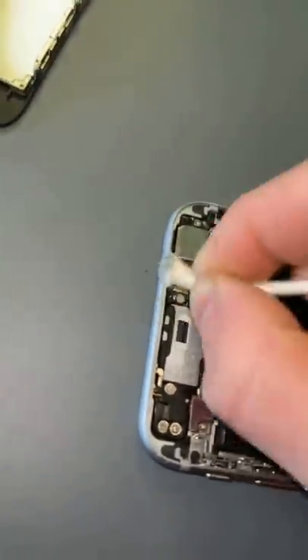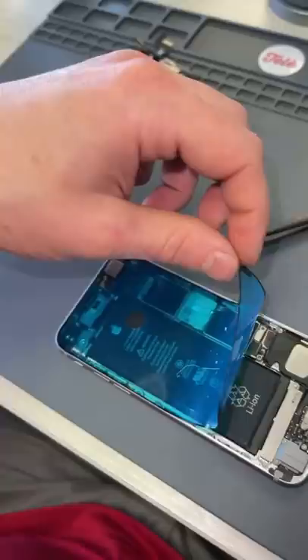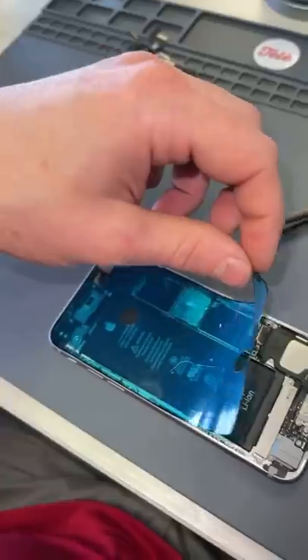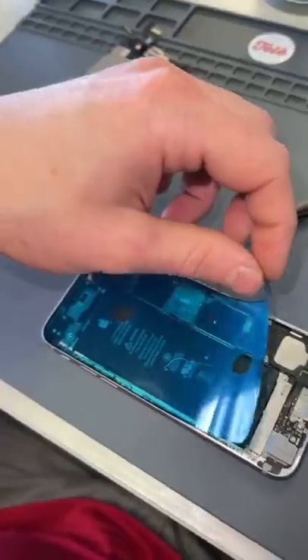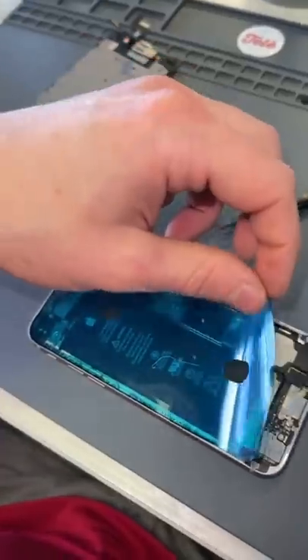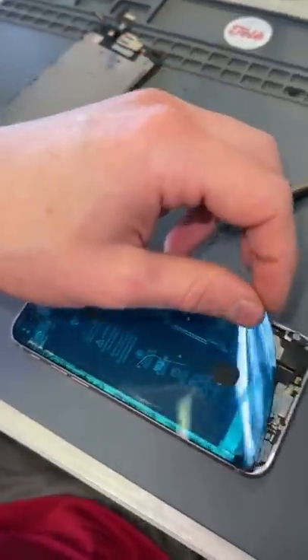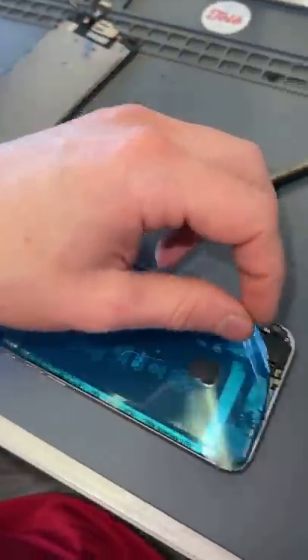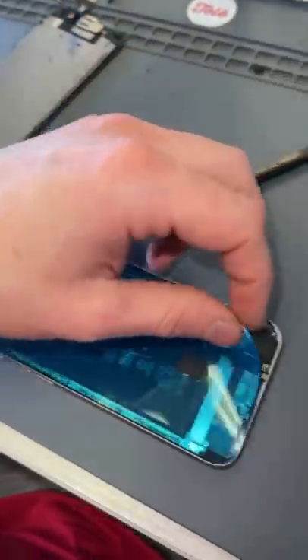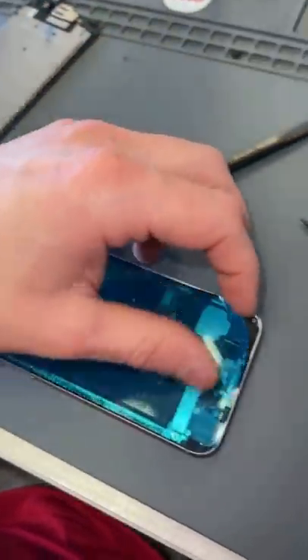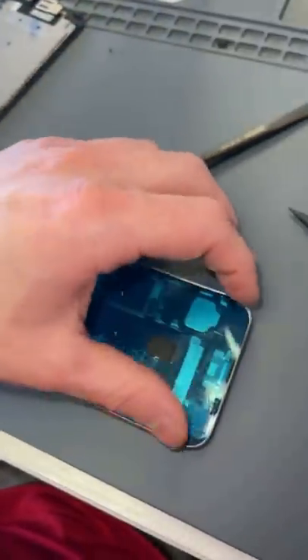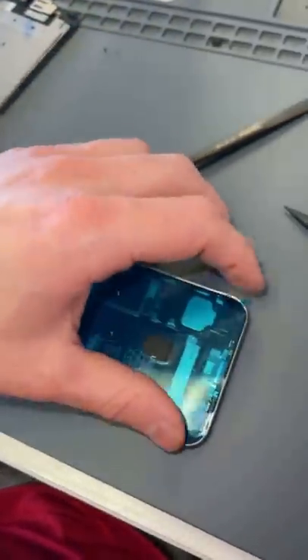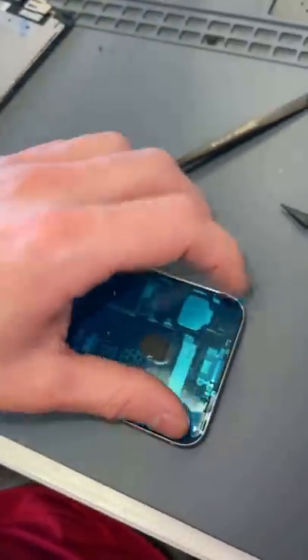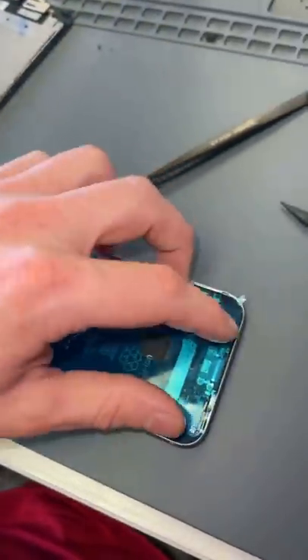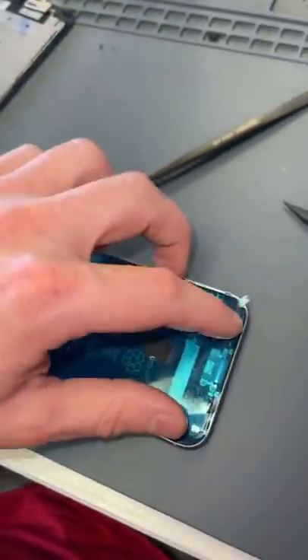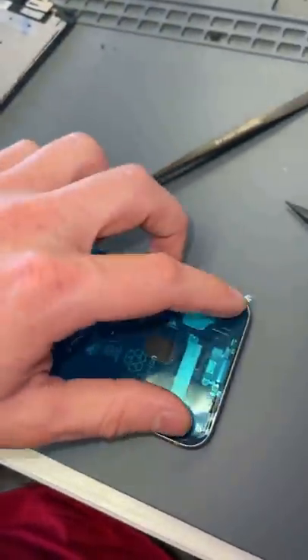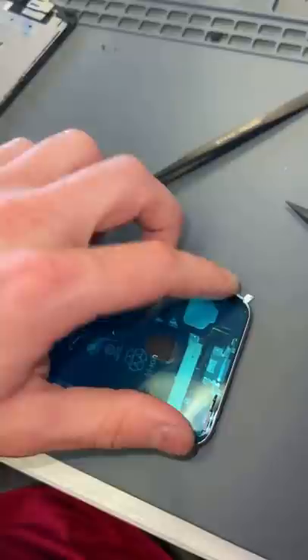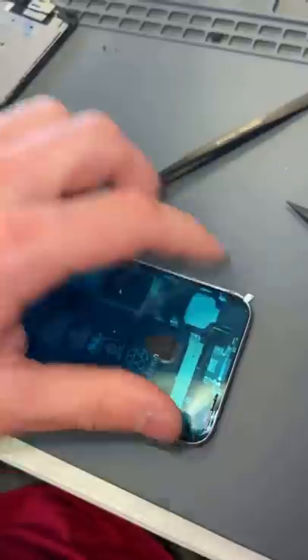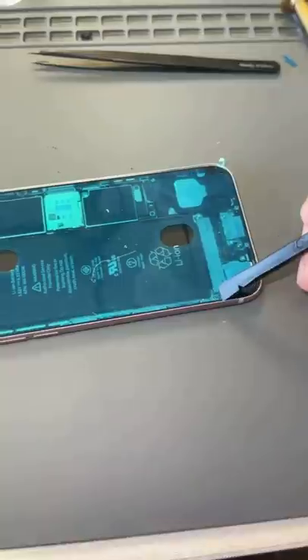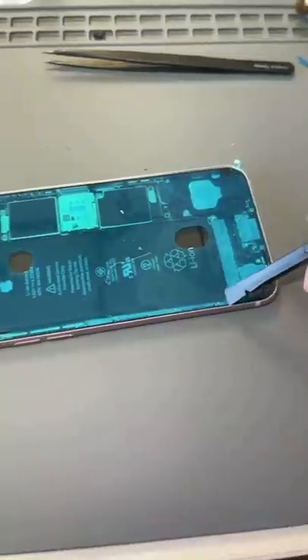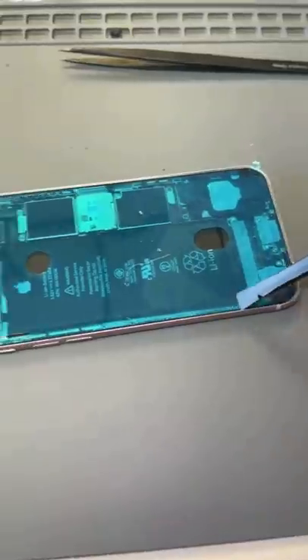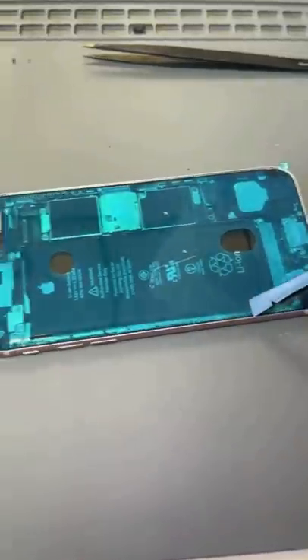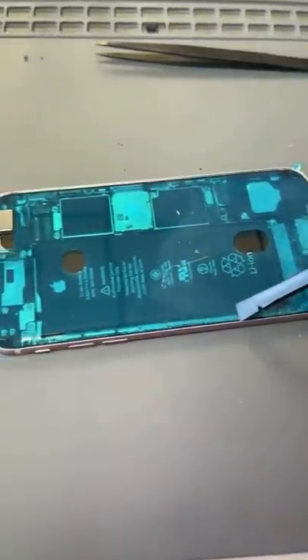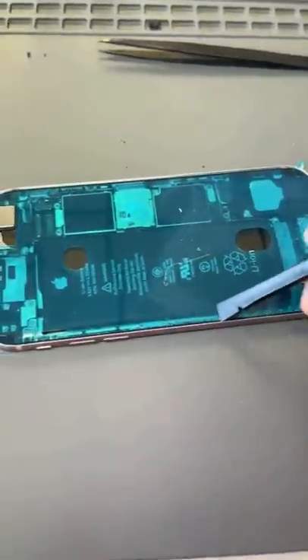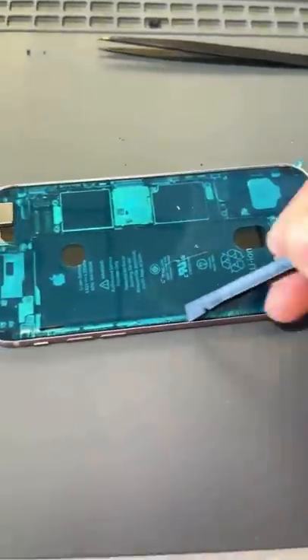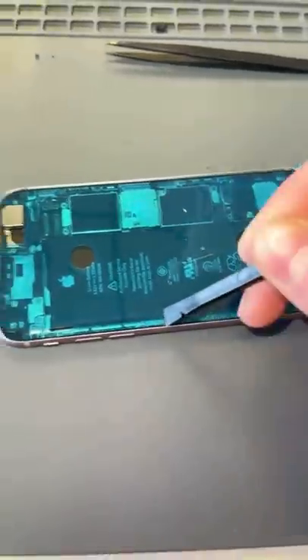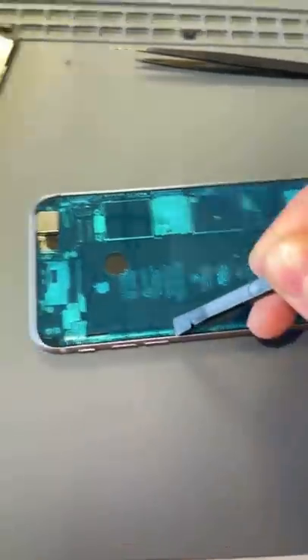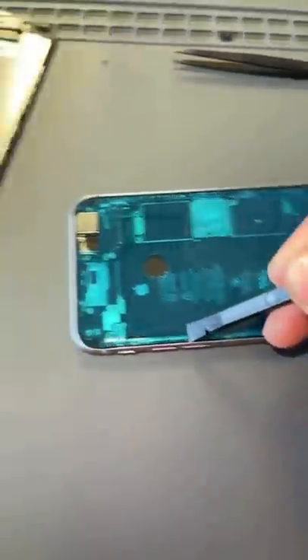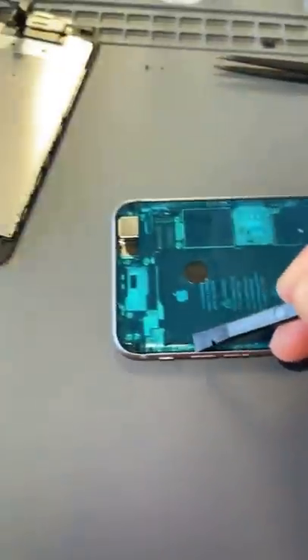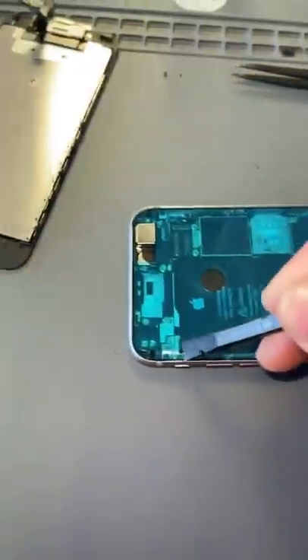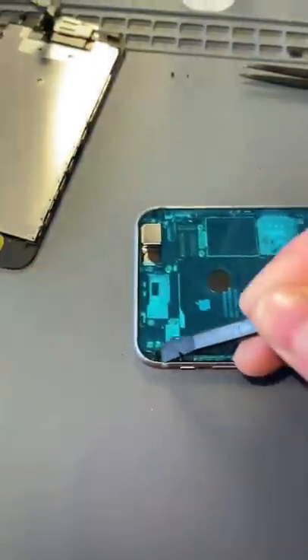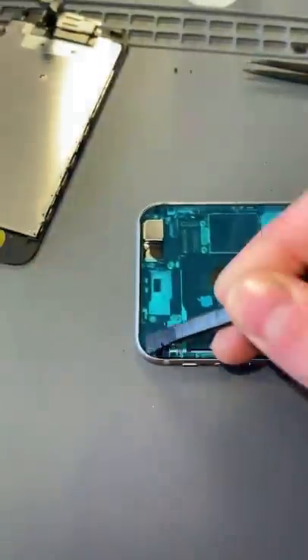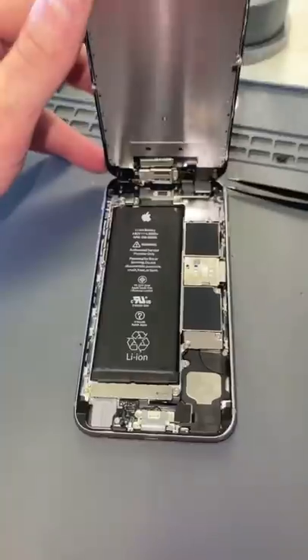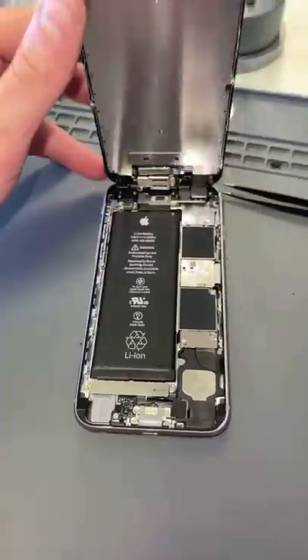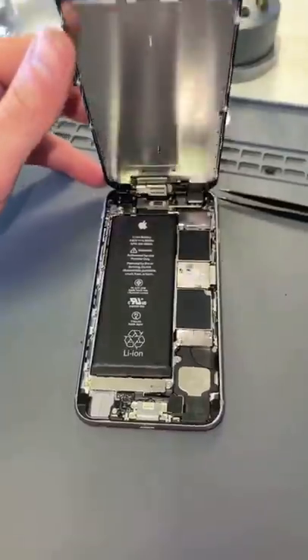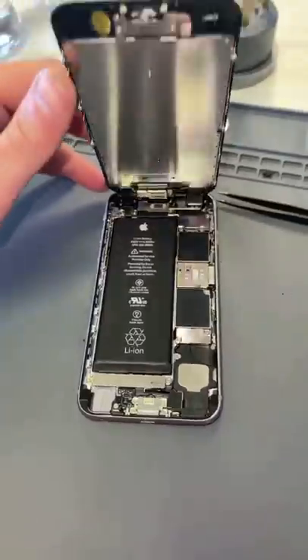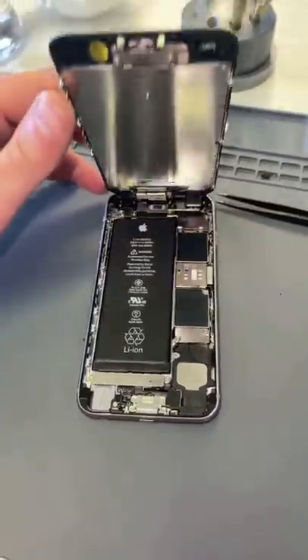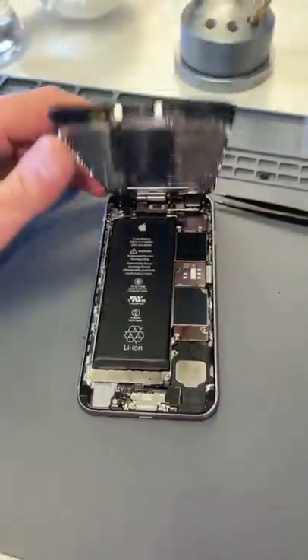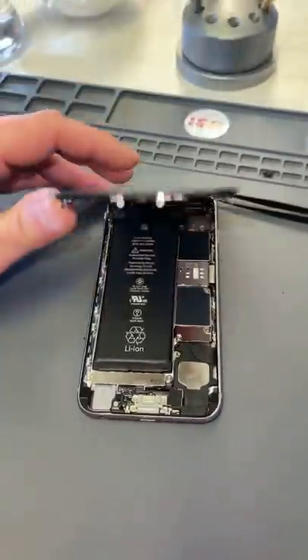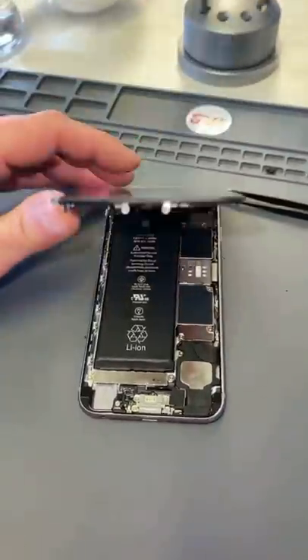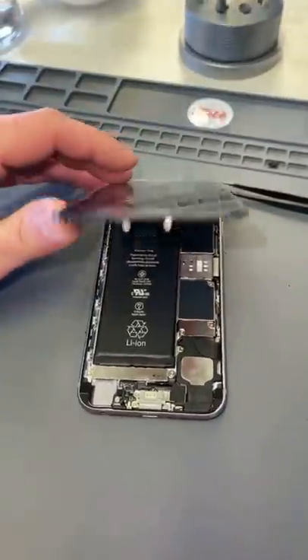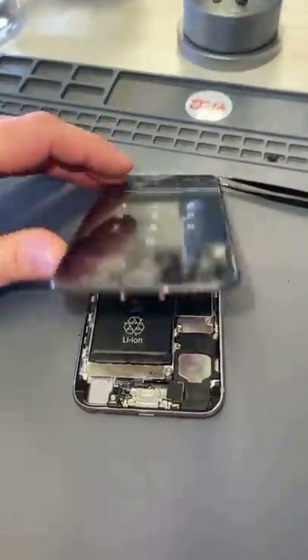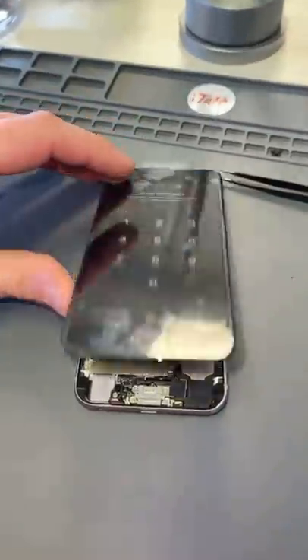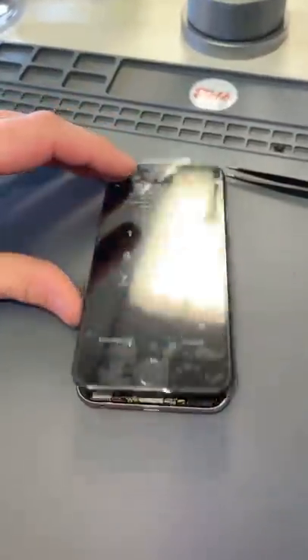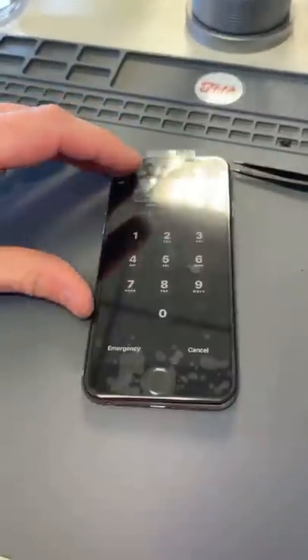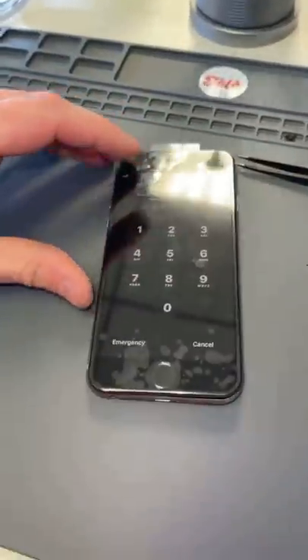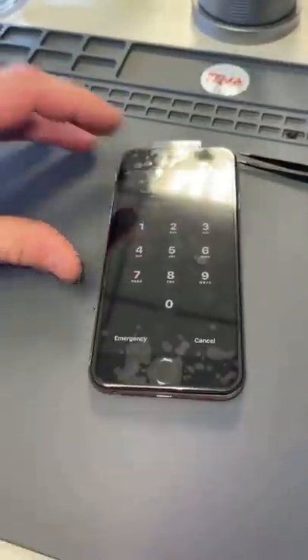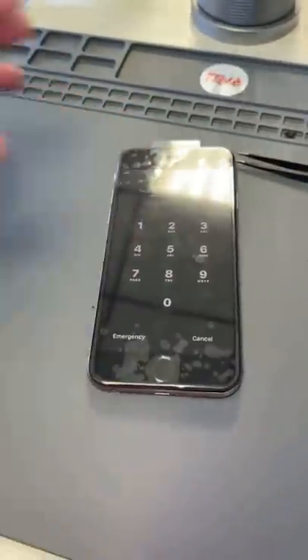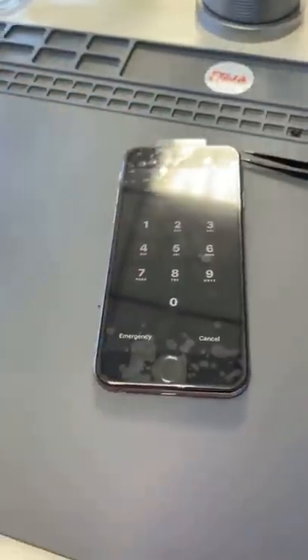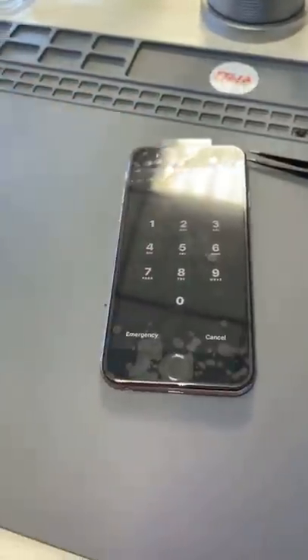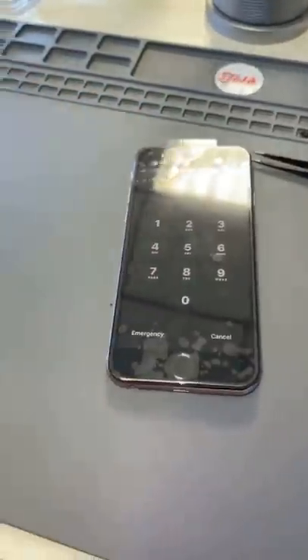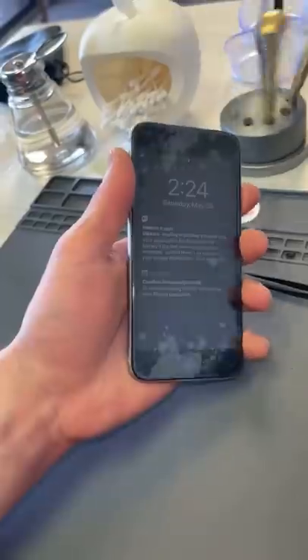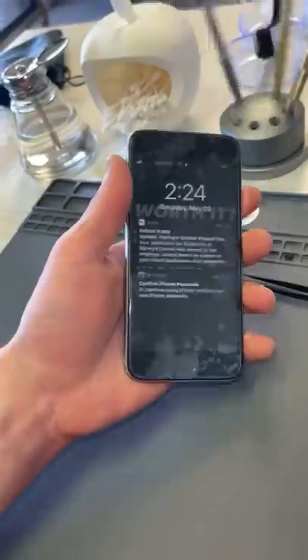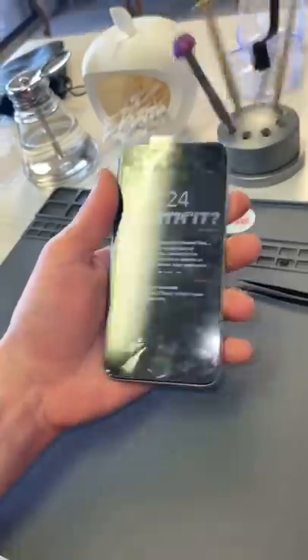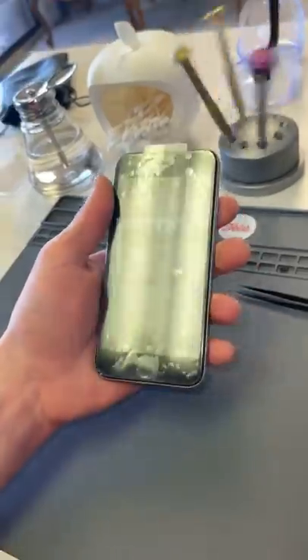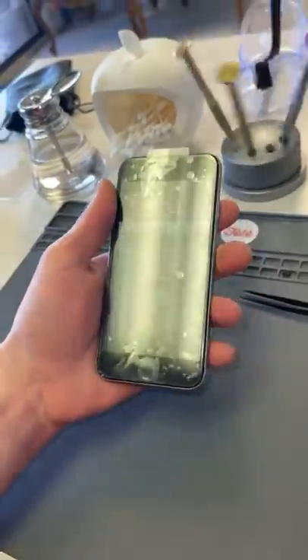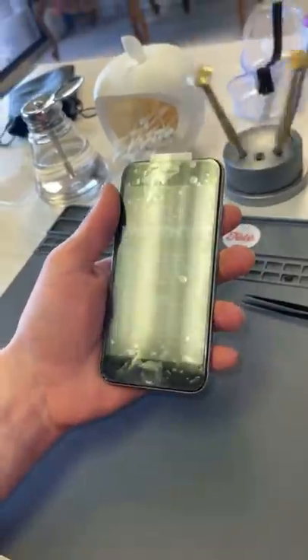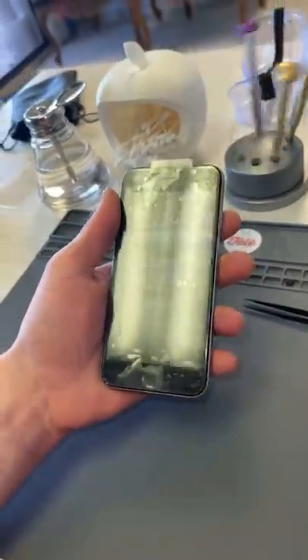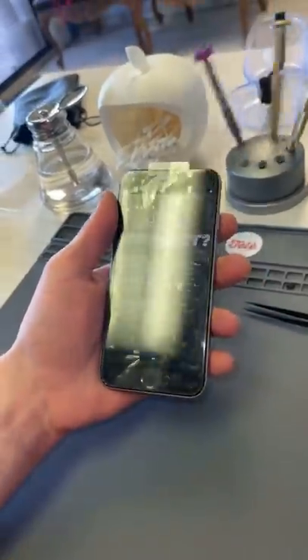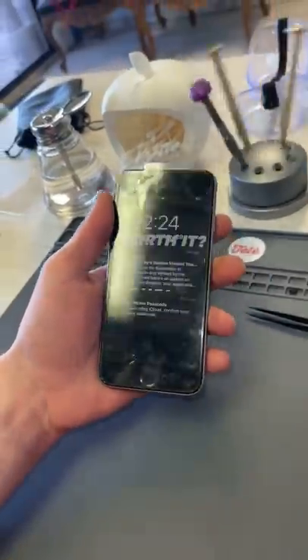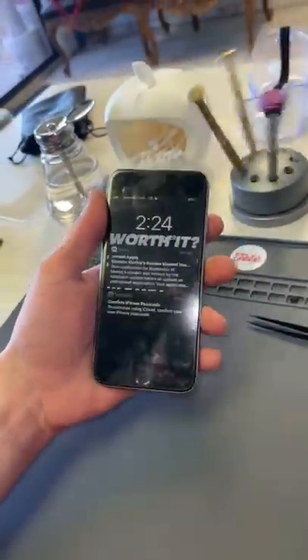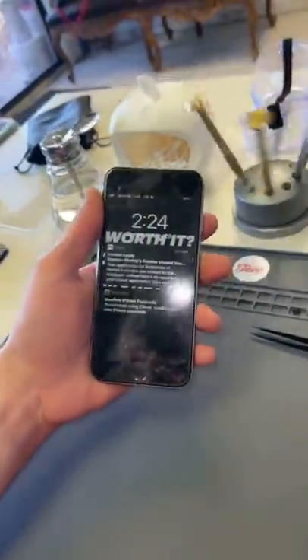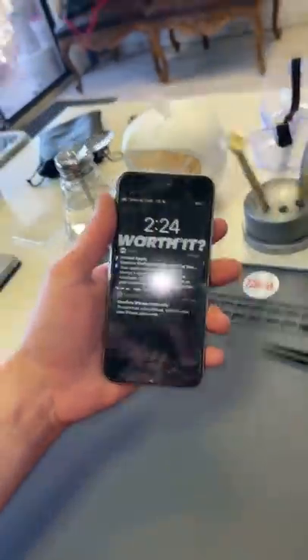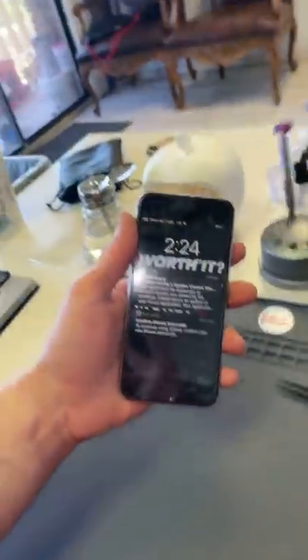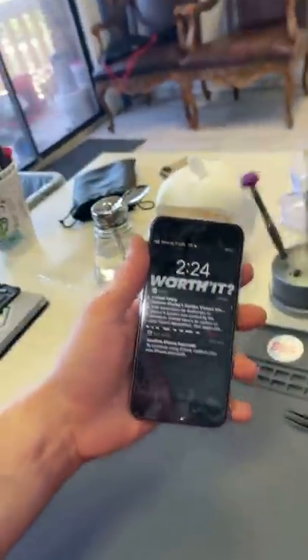And we'll put the new seal and press it down, then put it all the way back together. And there we go — it's as good as new.